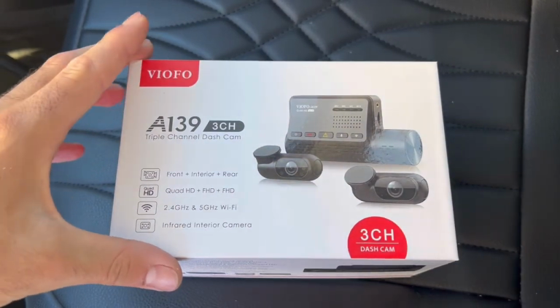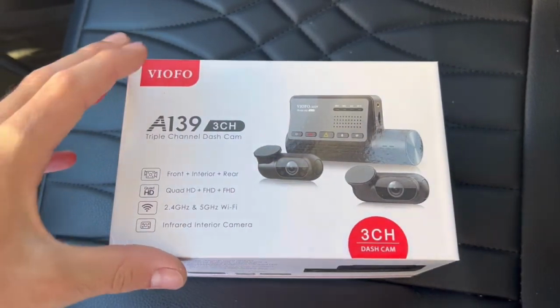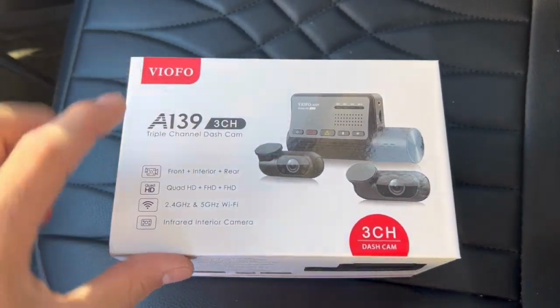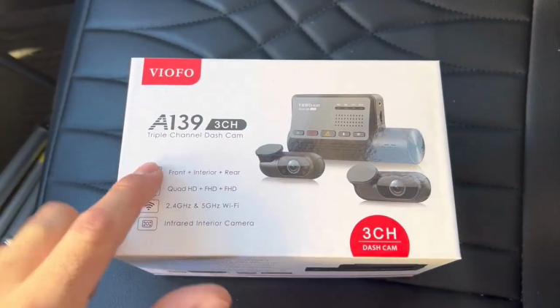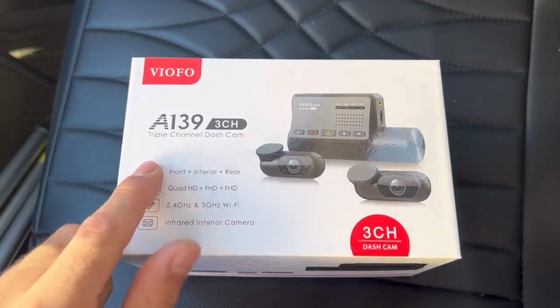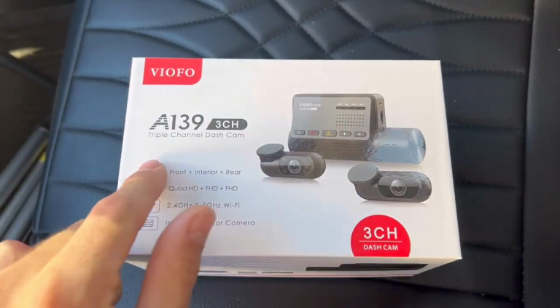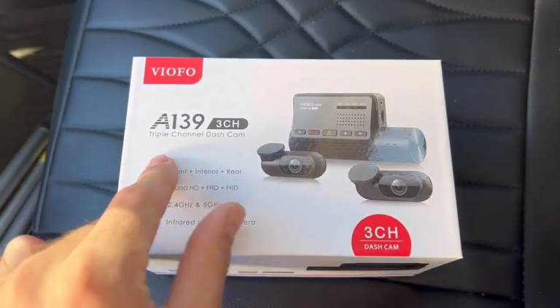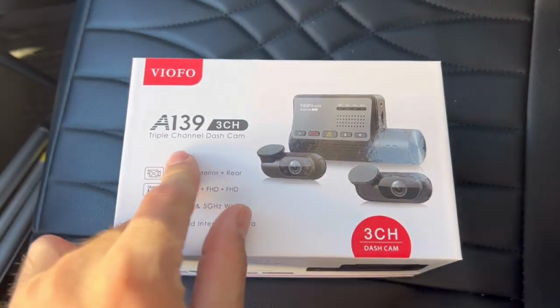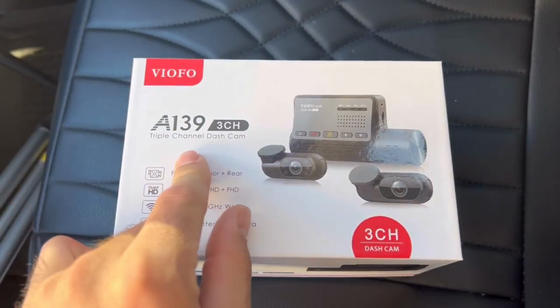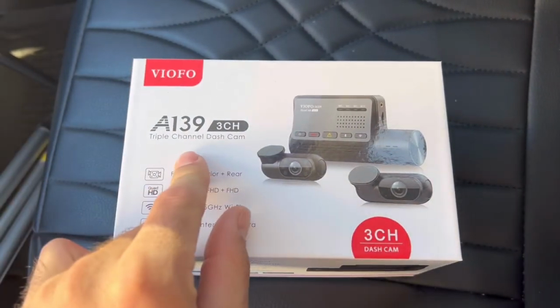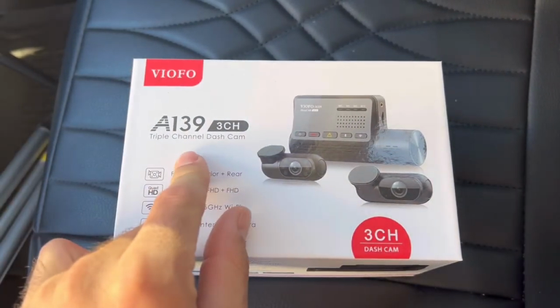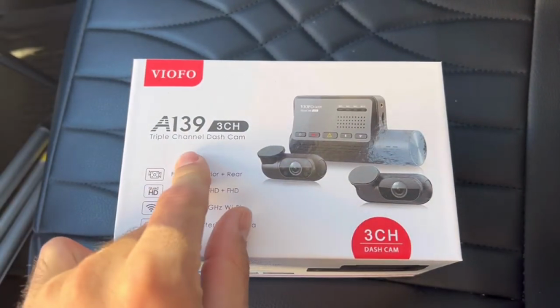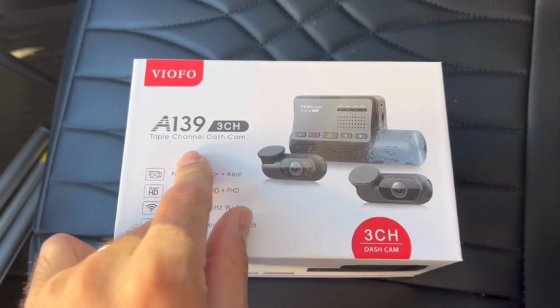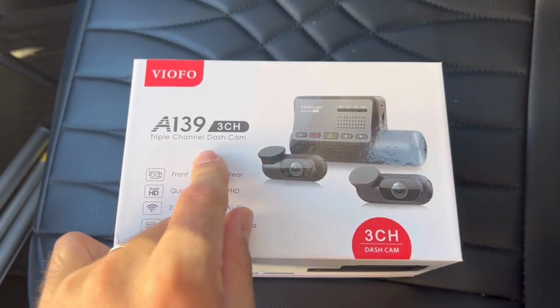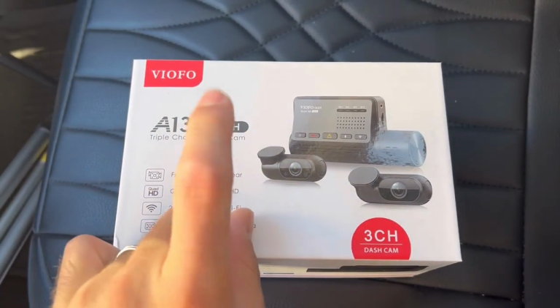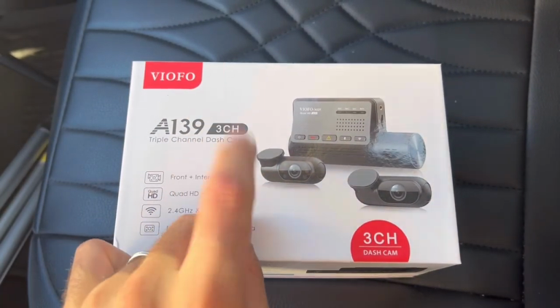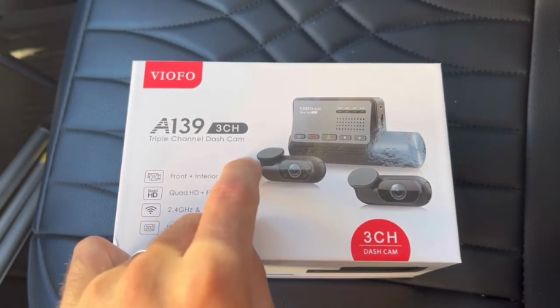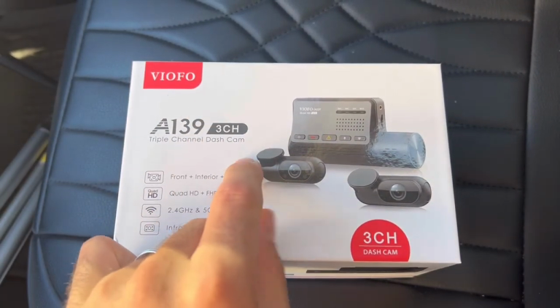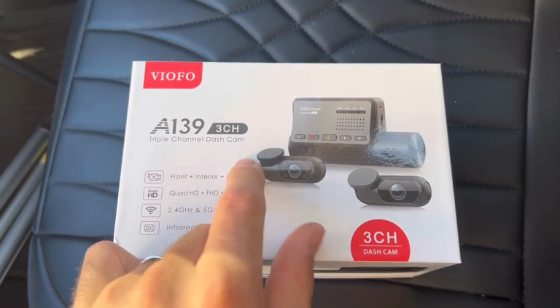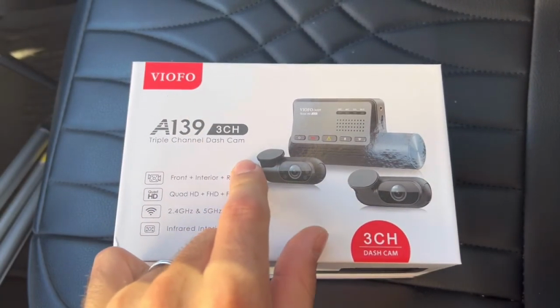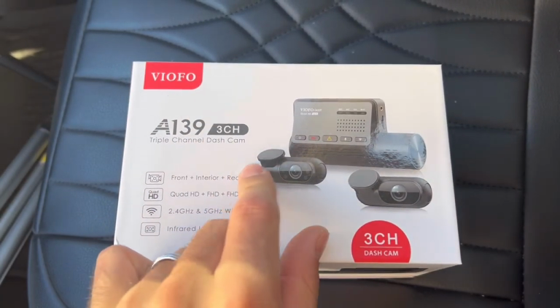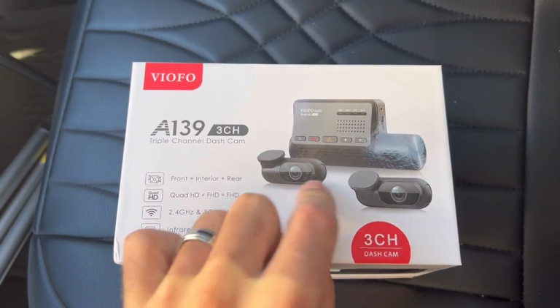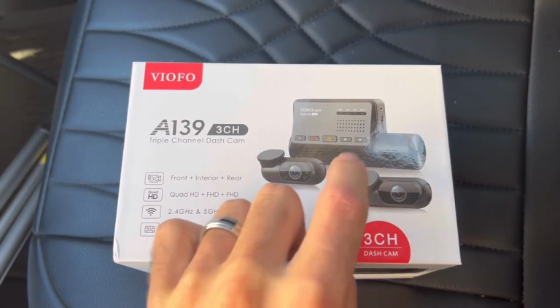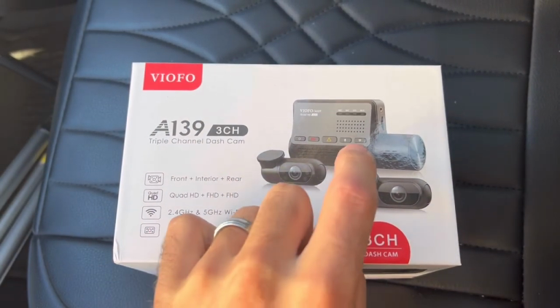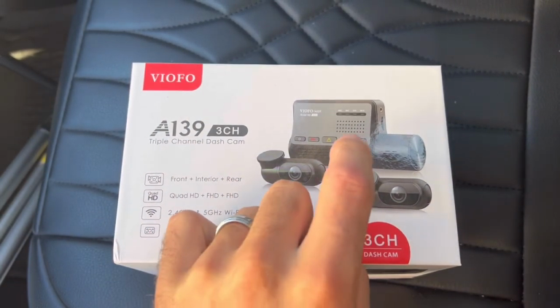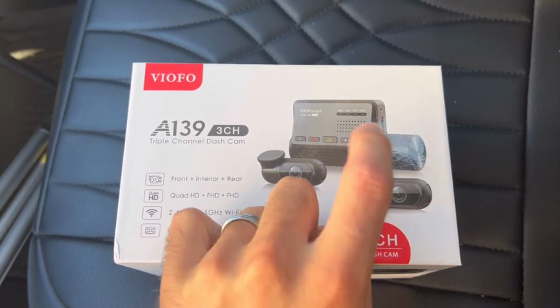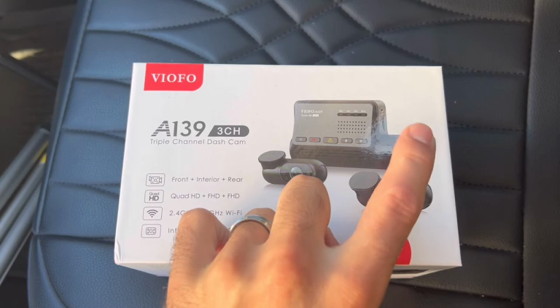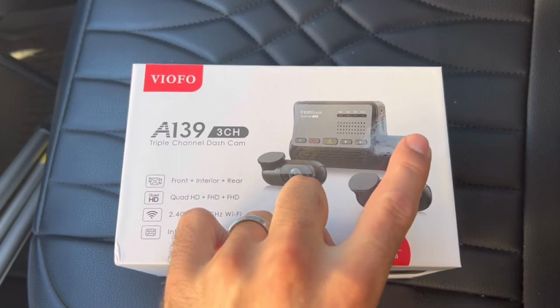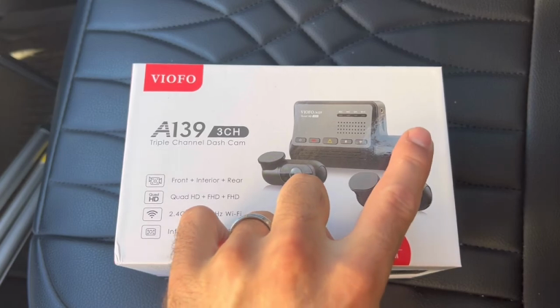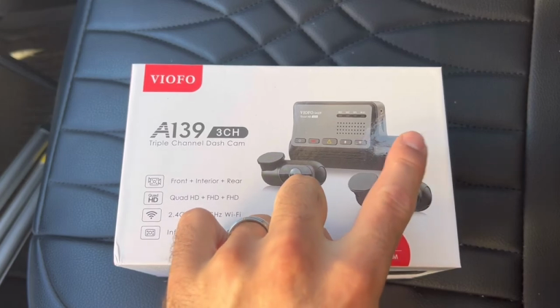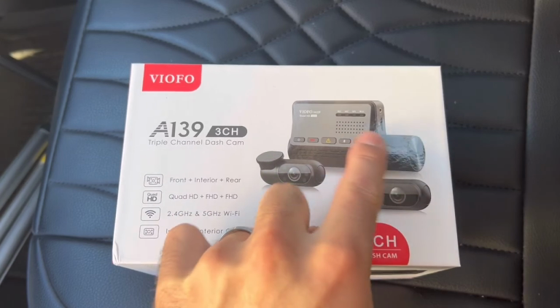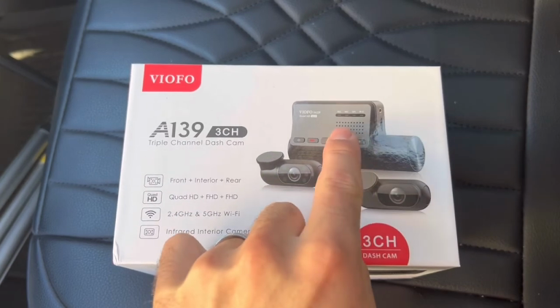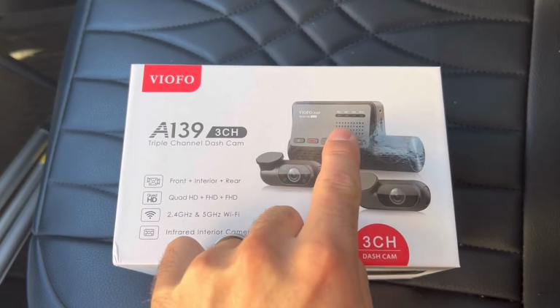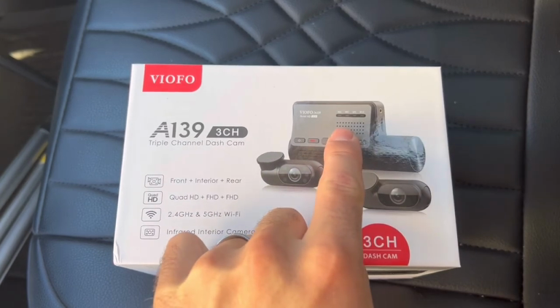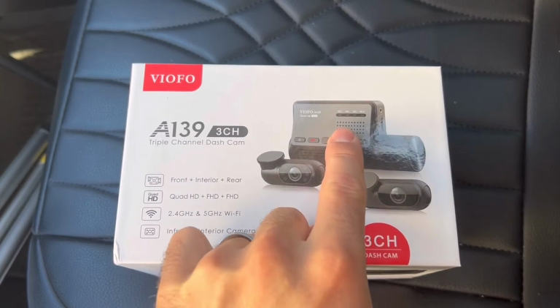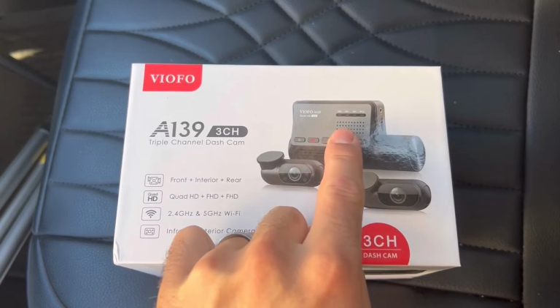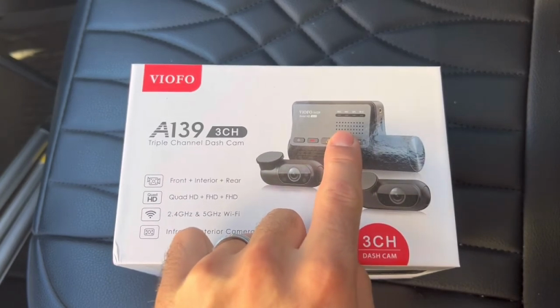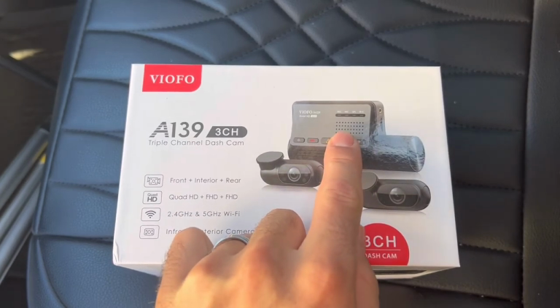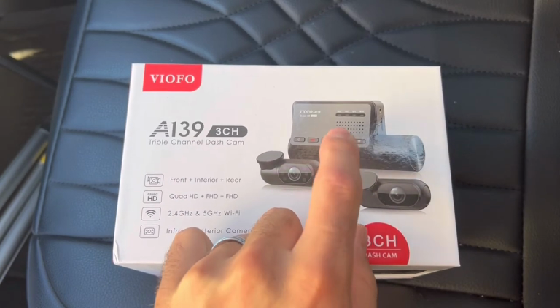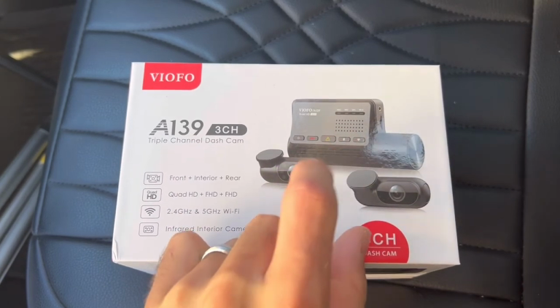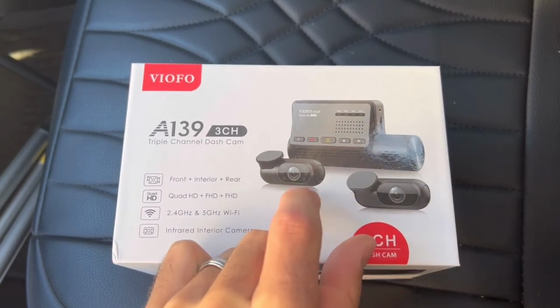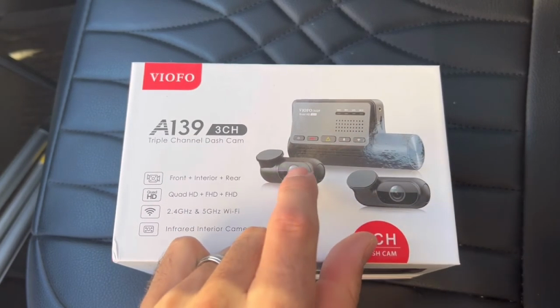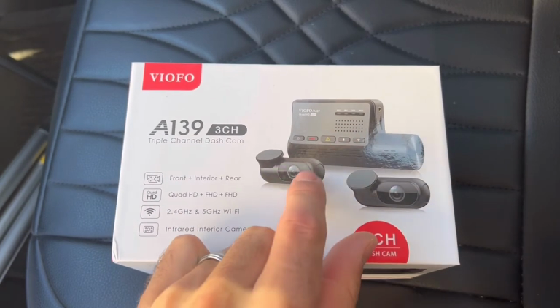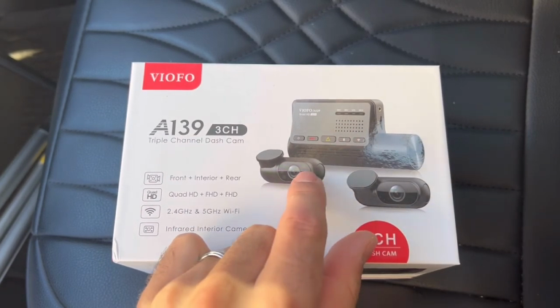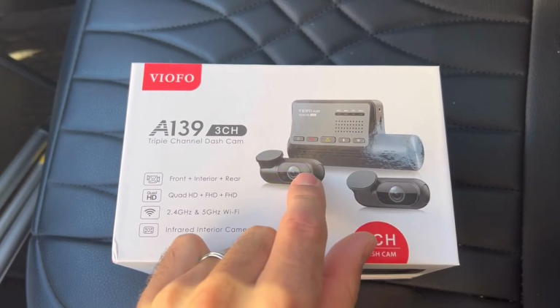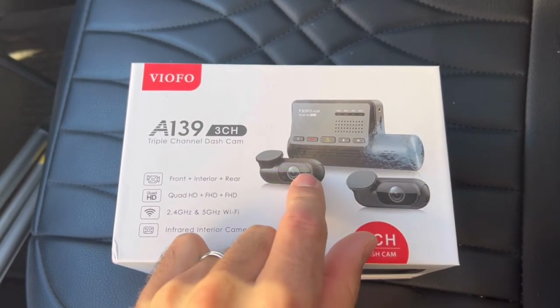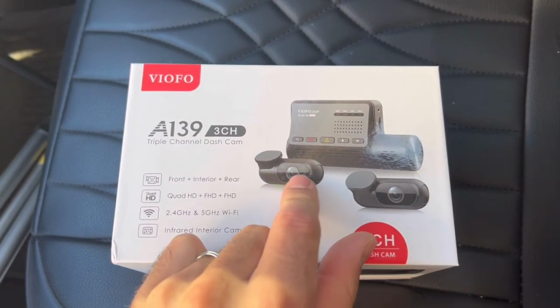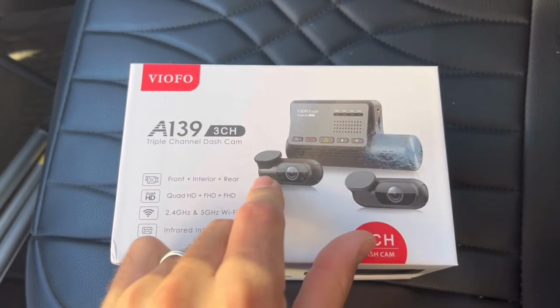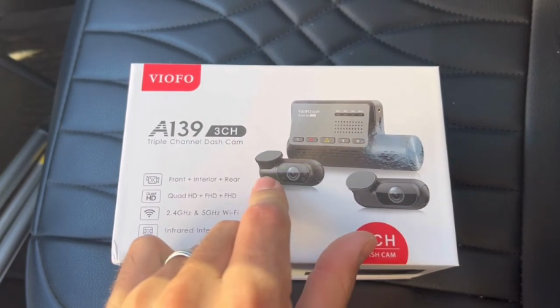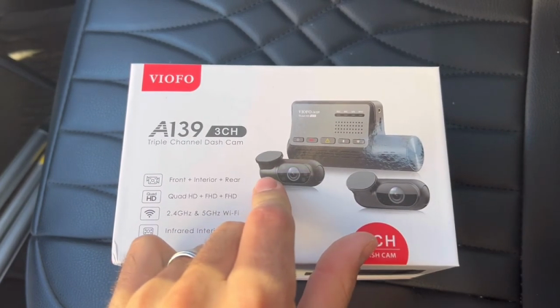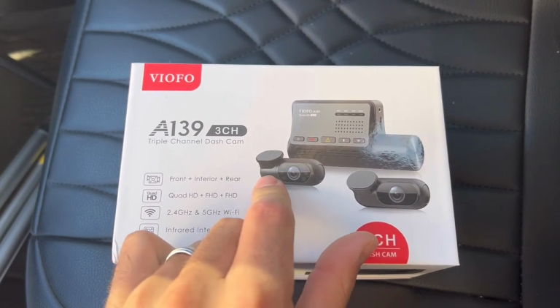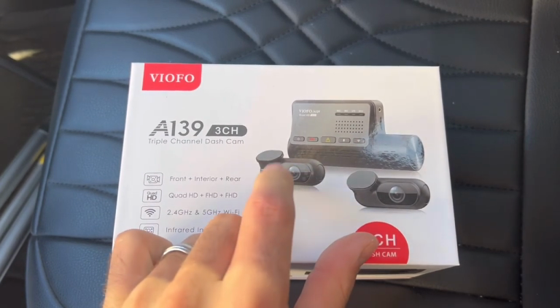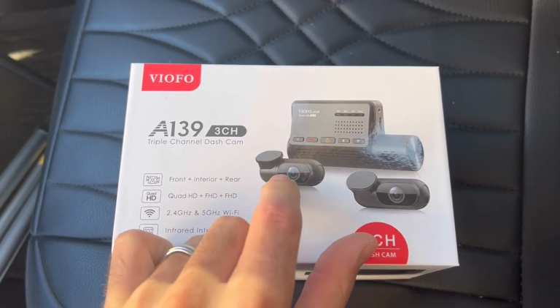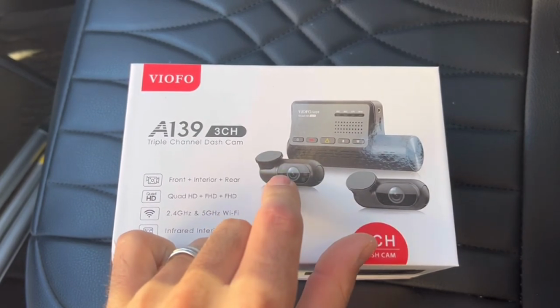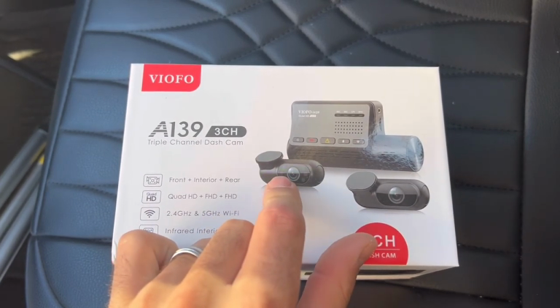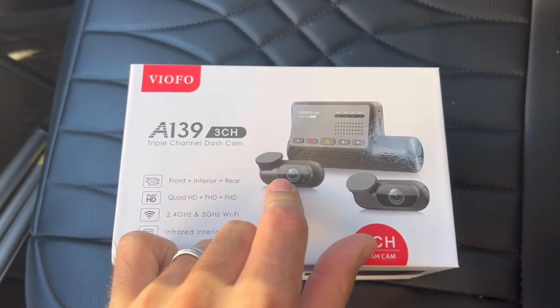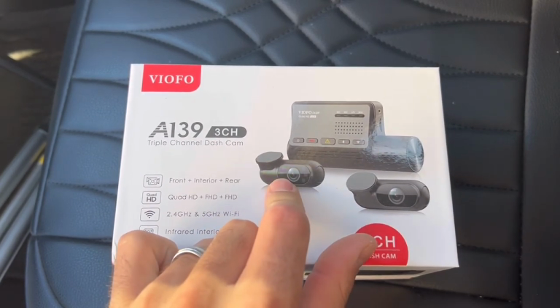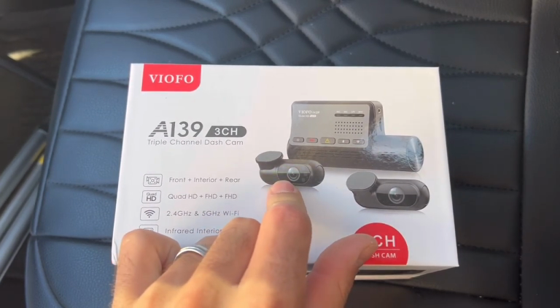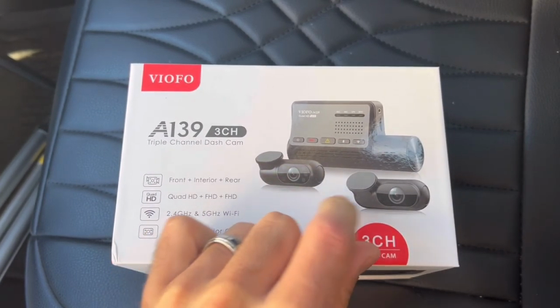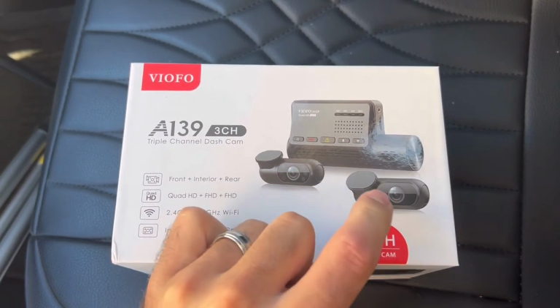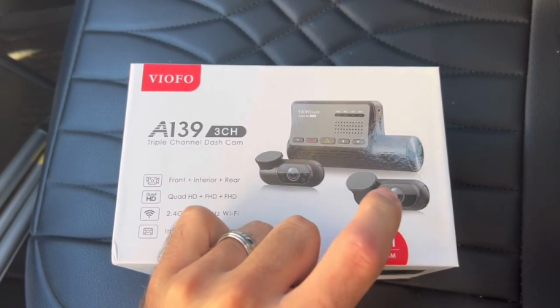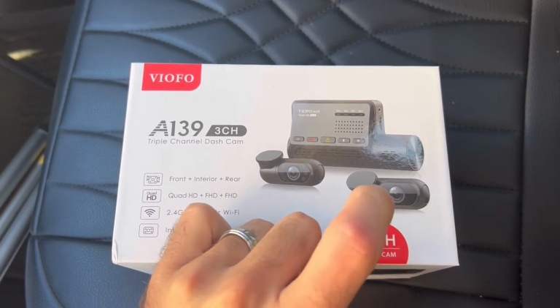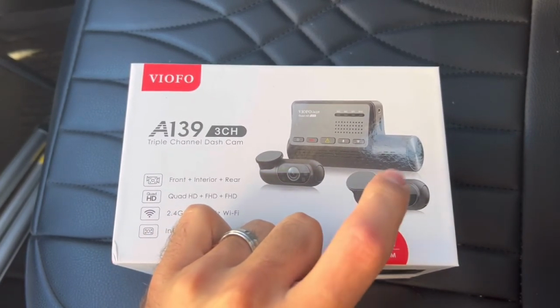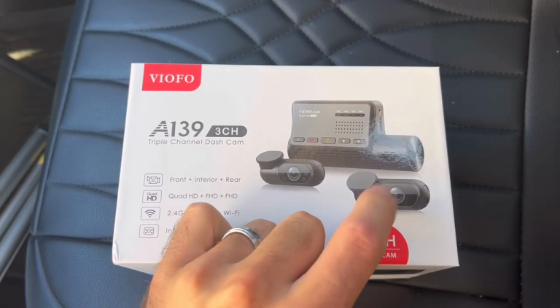This is a triple channel dash cam. It has the exterior one, one for the interior with infrared lights, and a rear one.